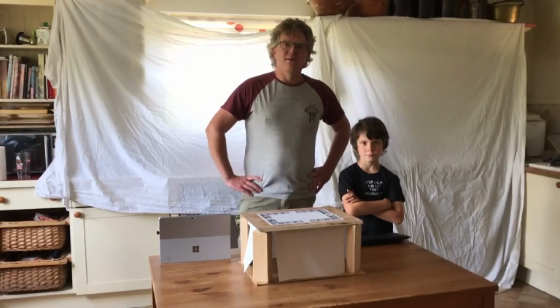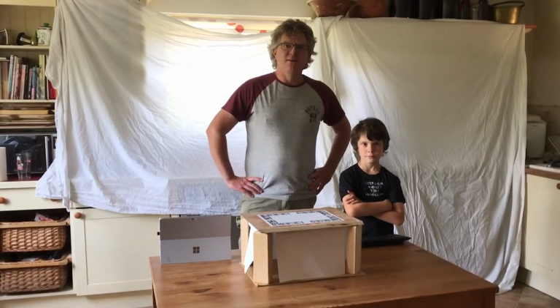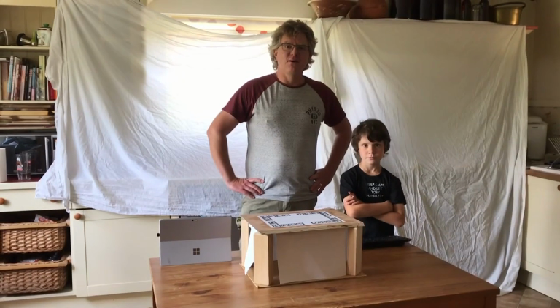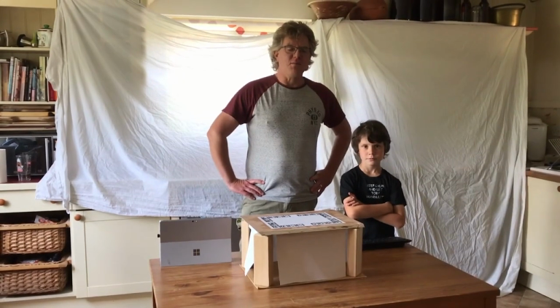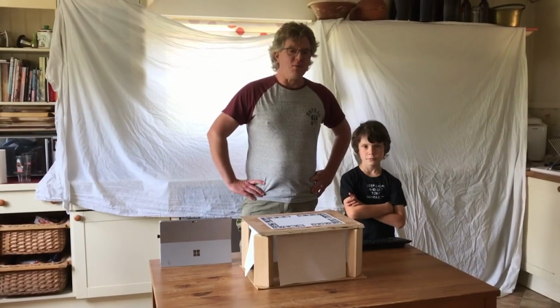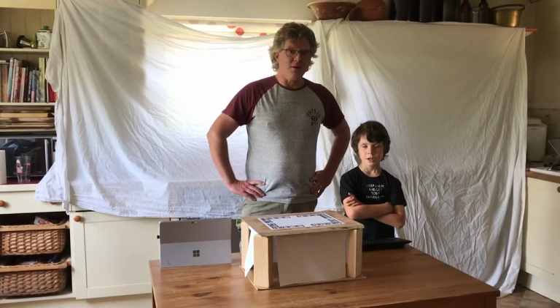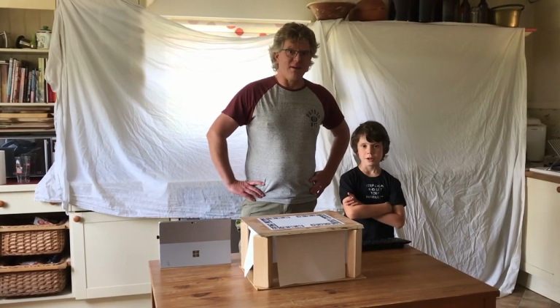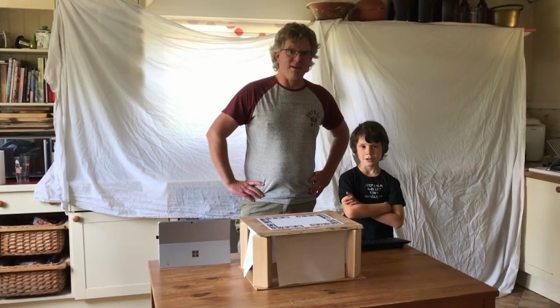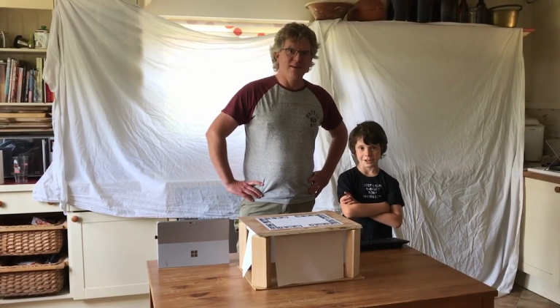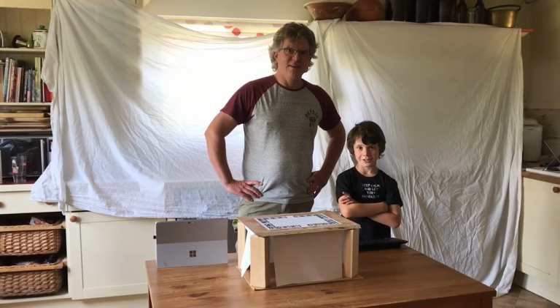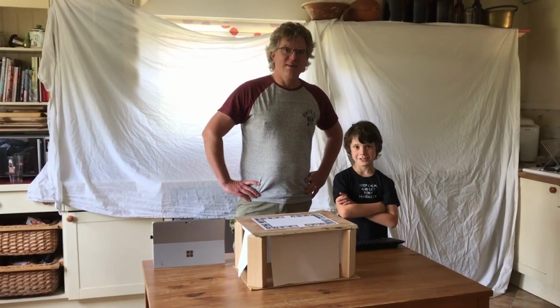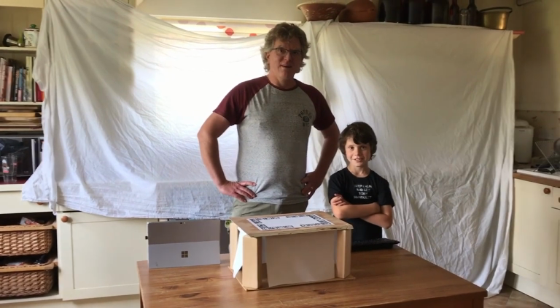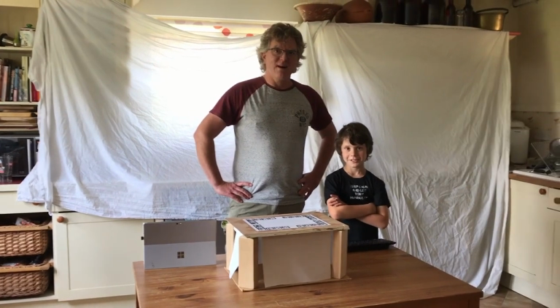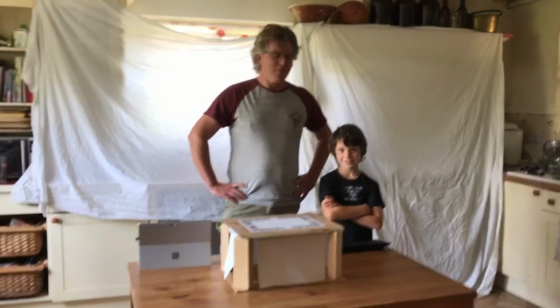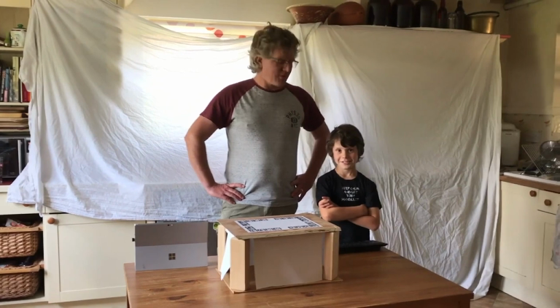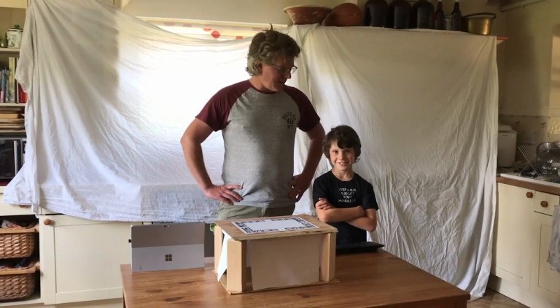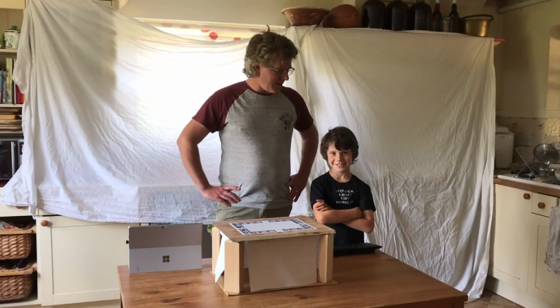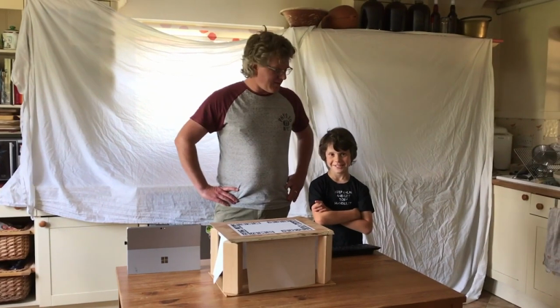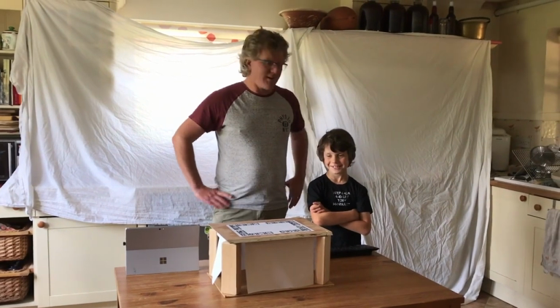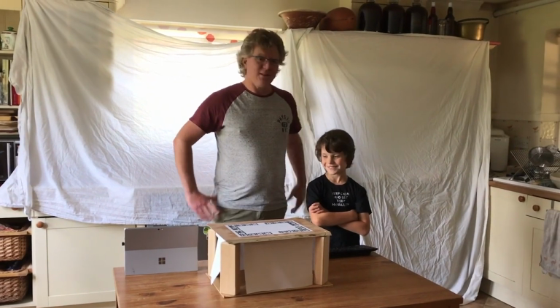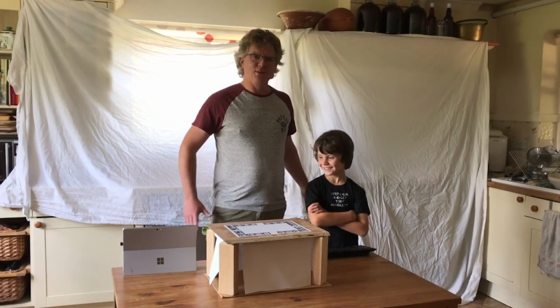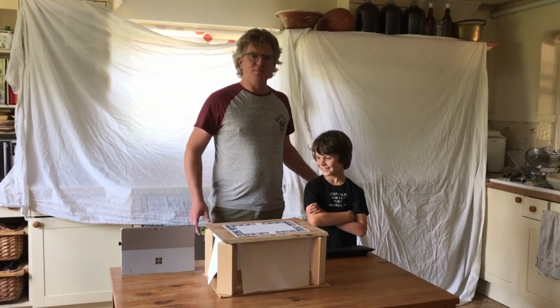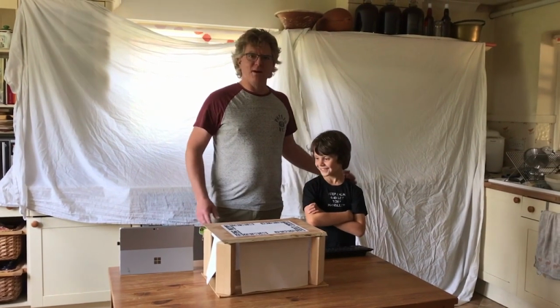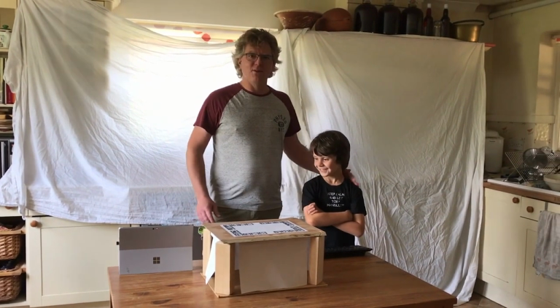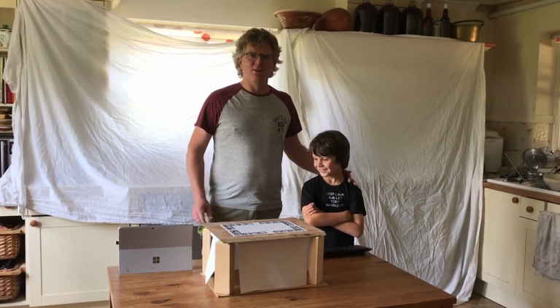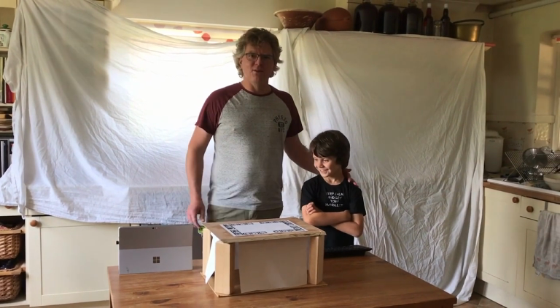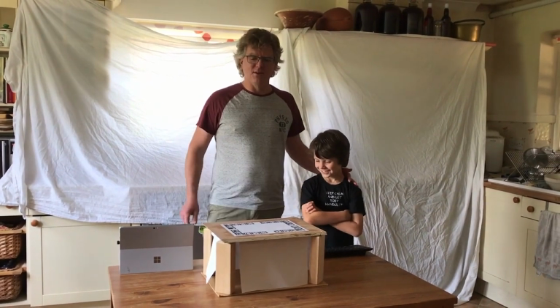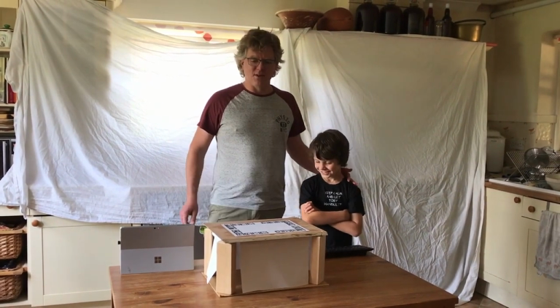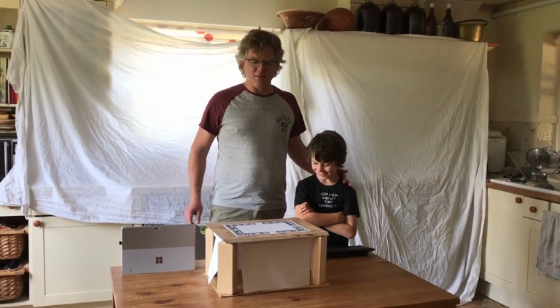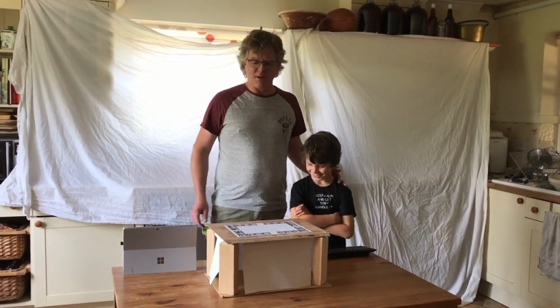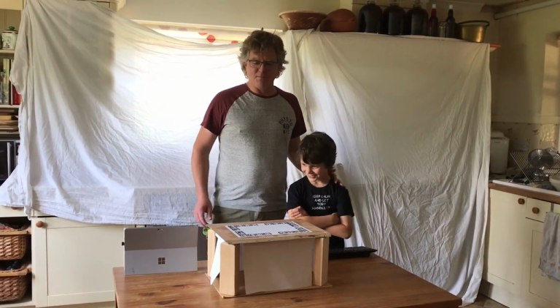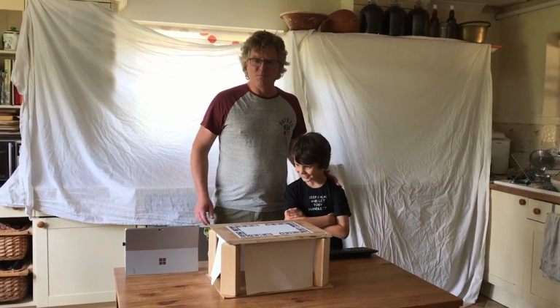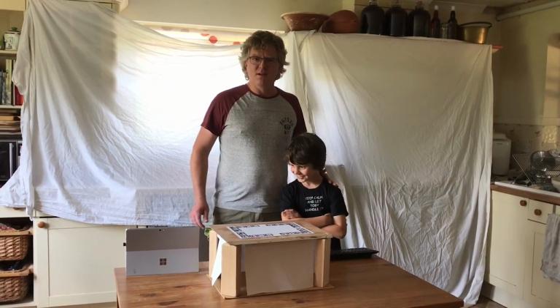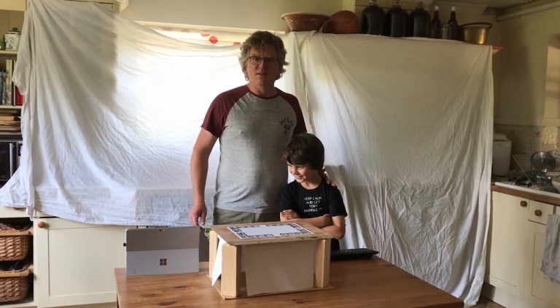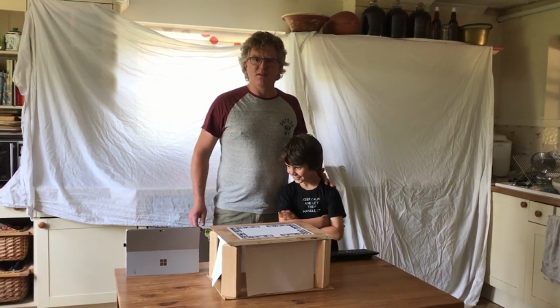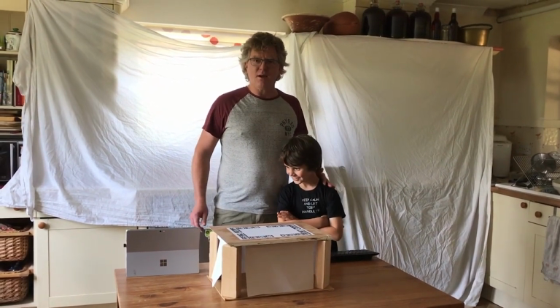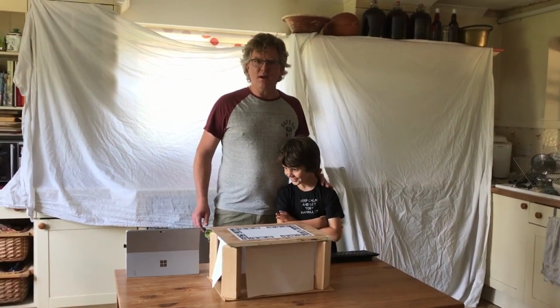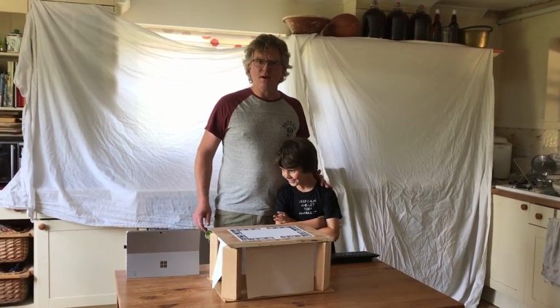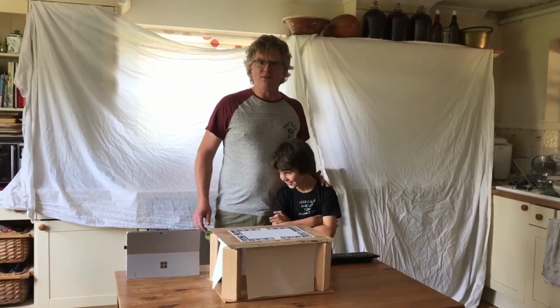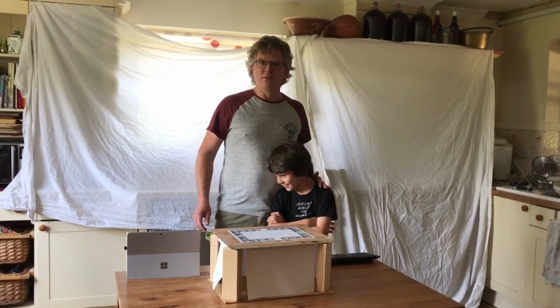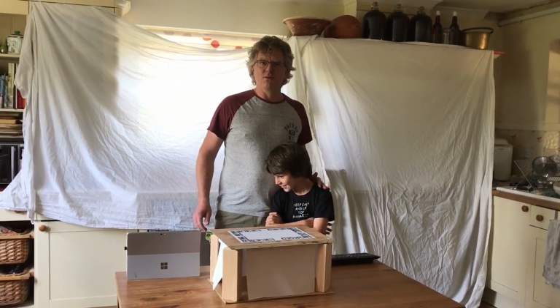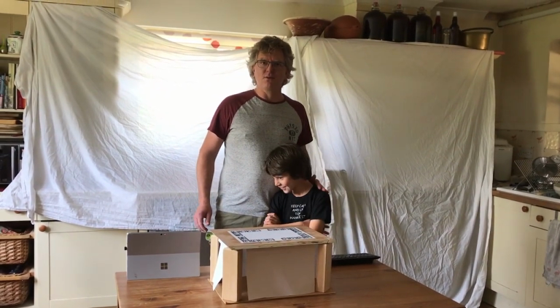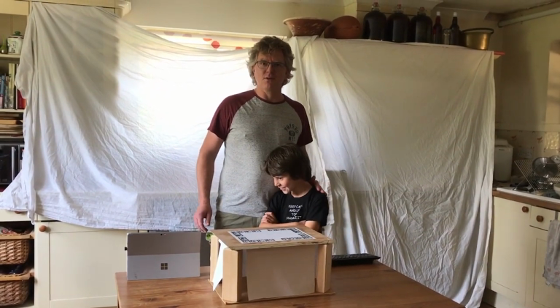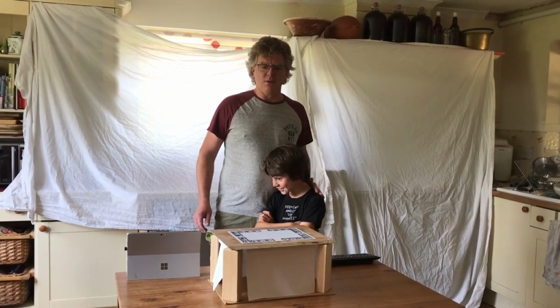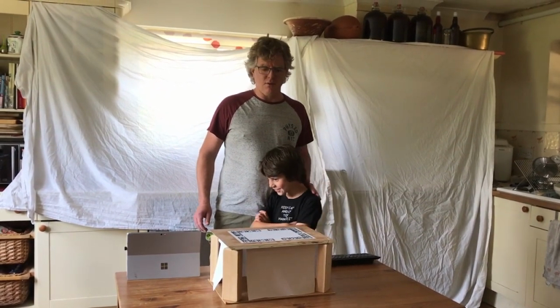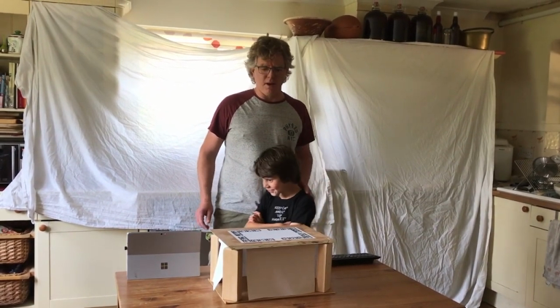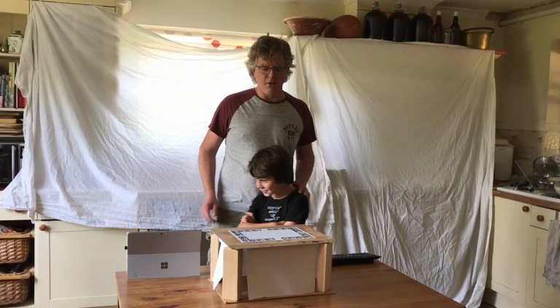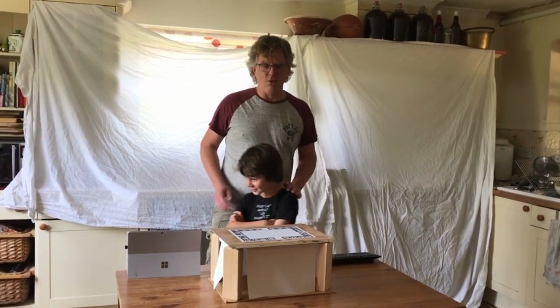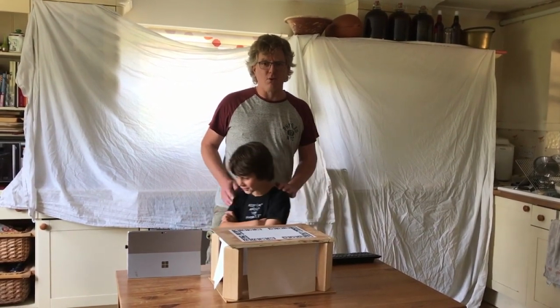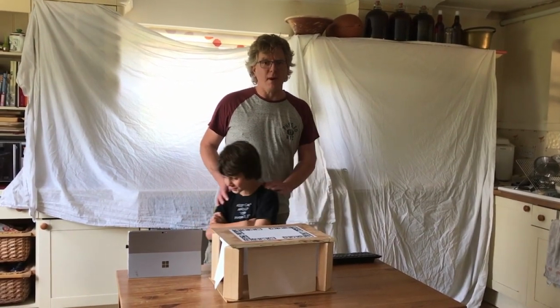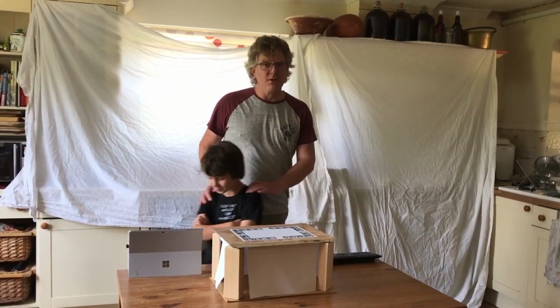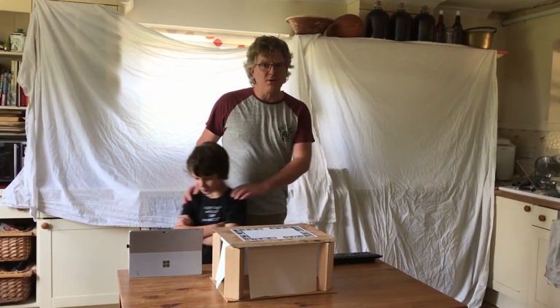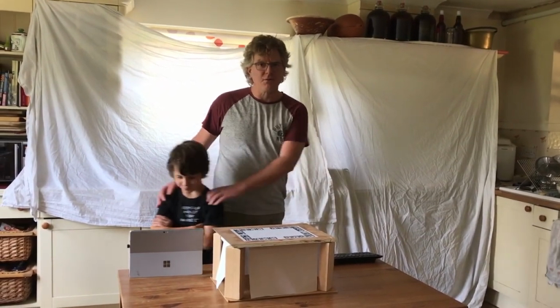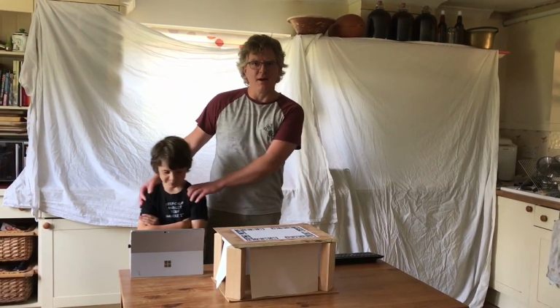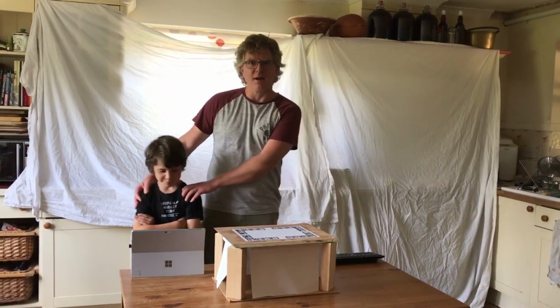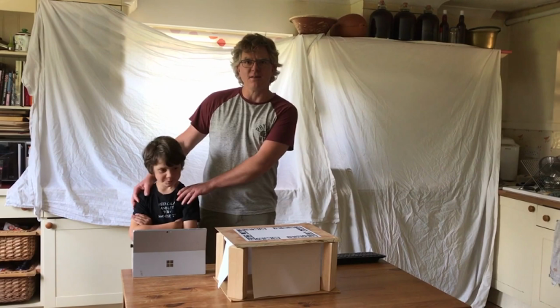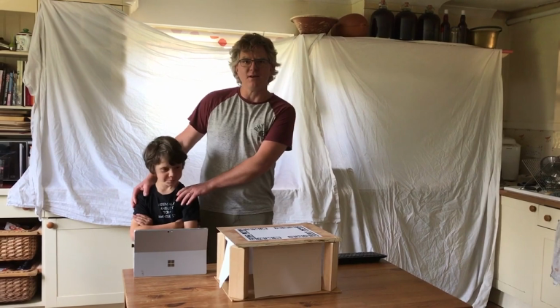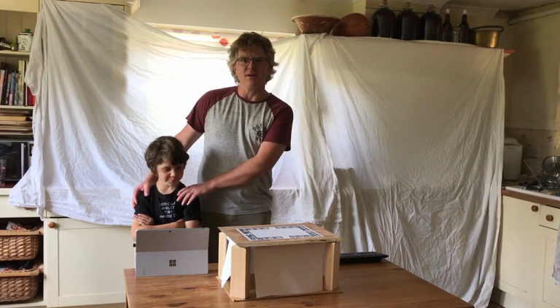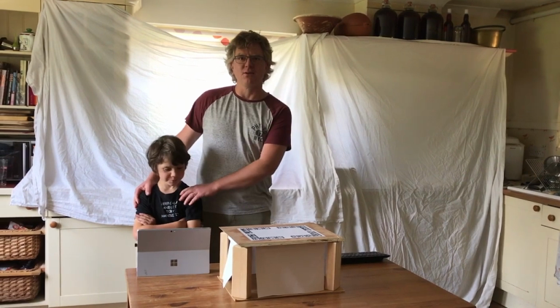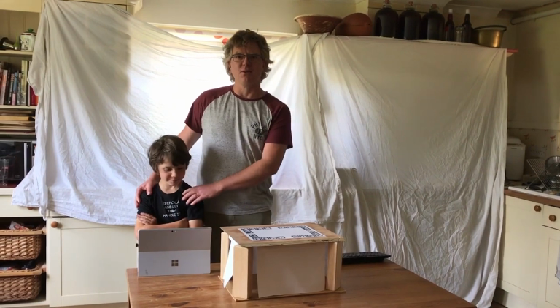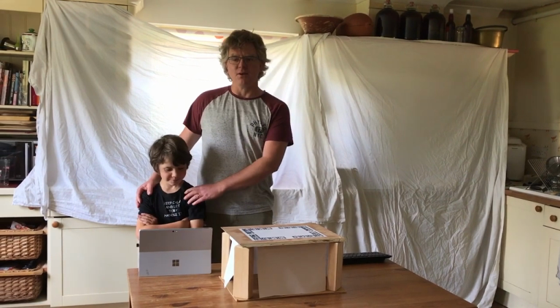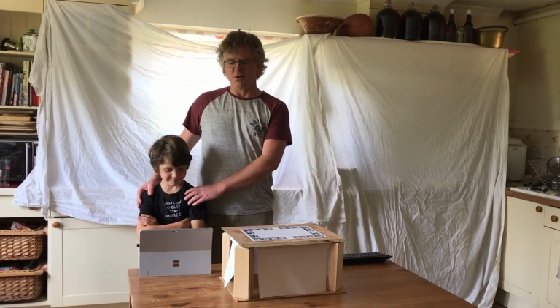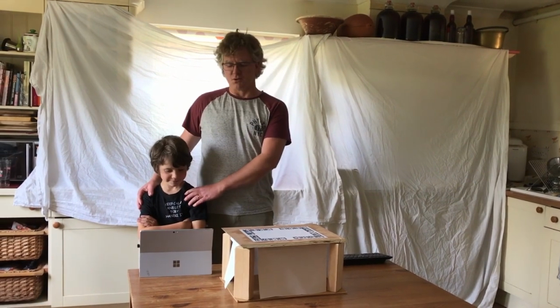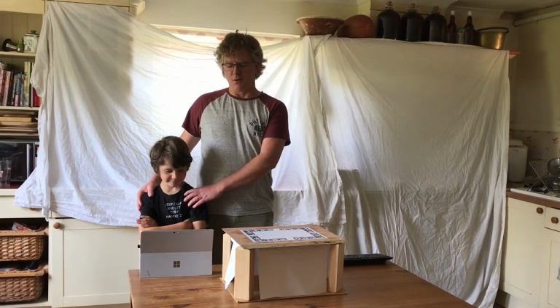Good morning, I'm Steve and this is my assistant Toby. Today I'll talk to you about augmented reality in surgery.